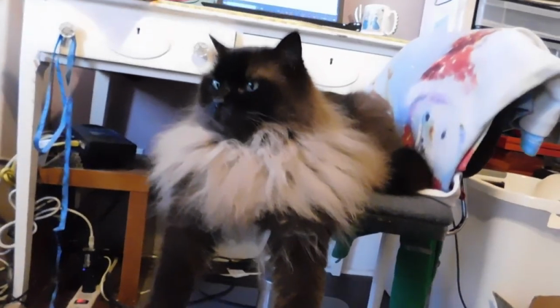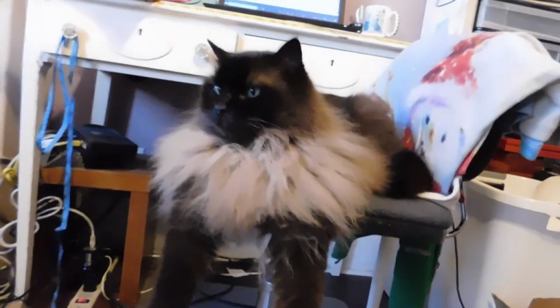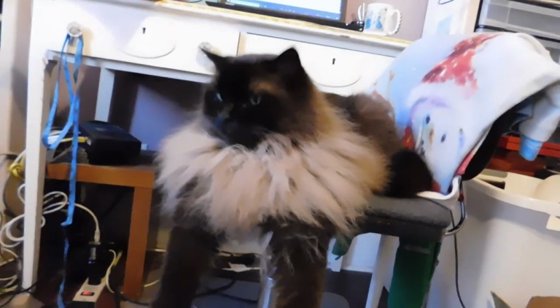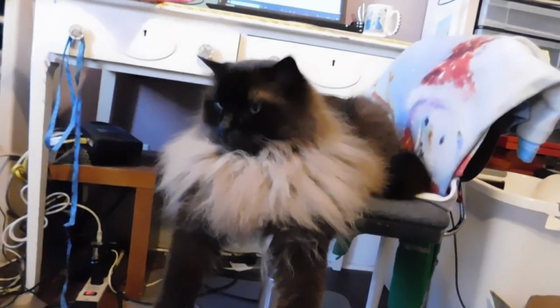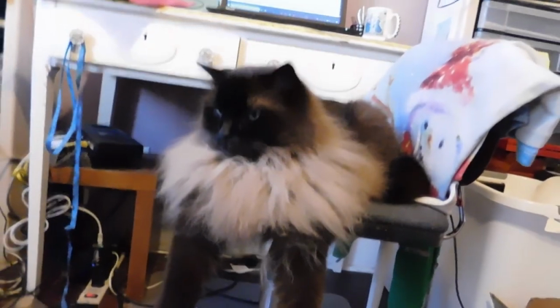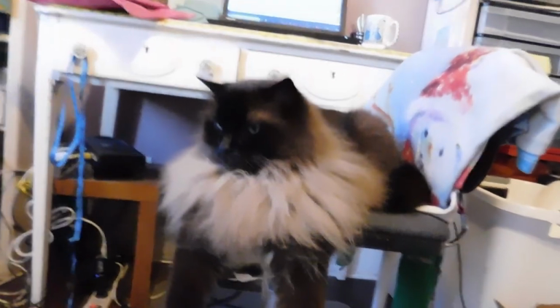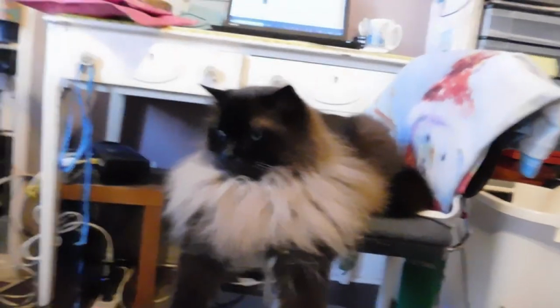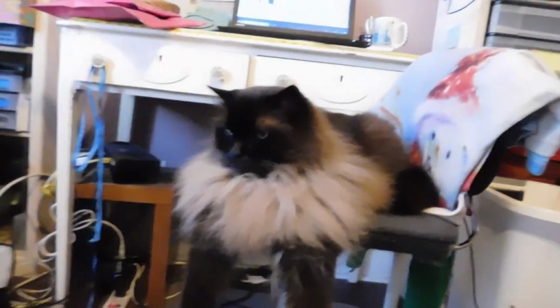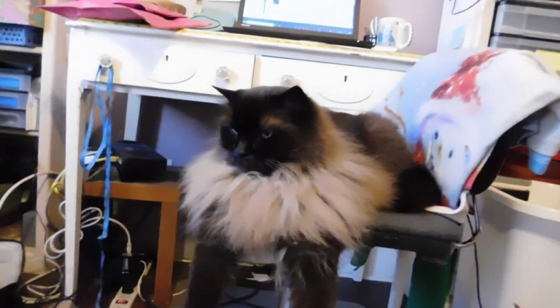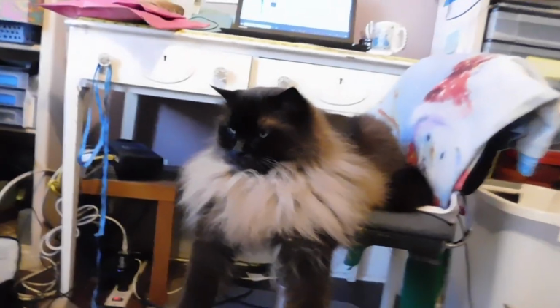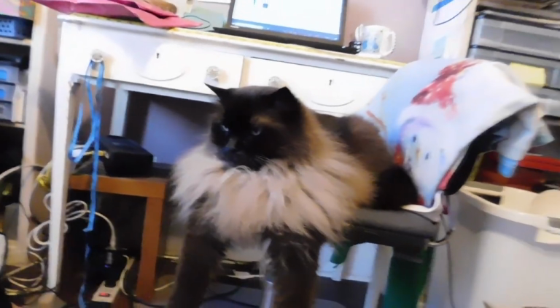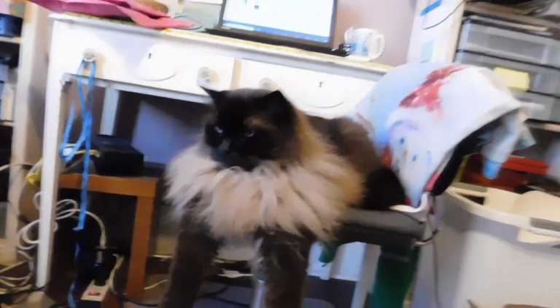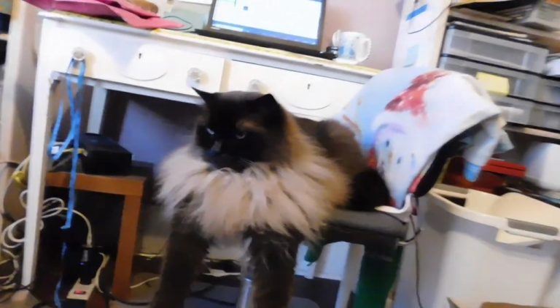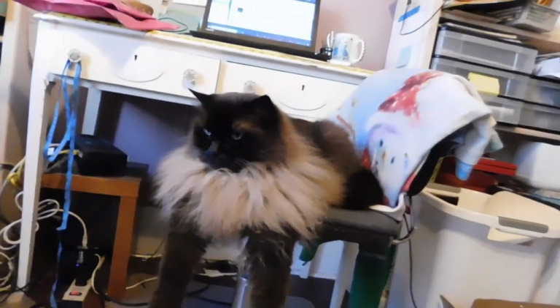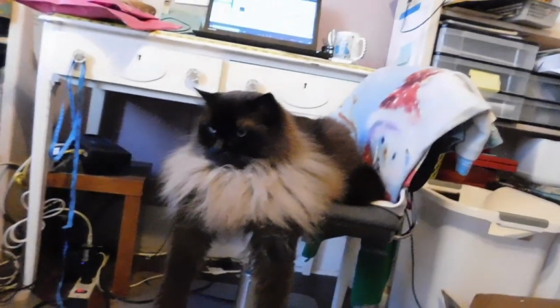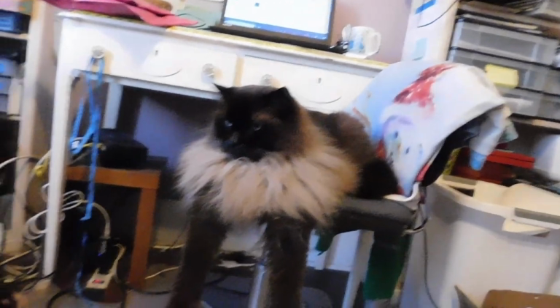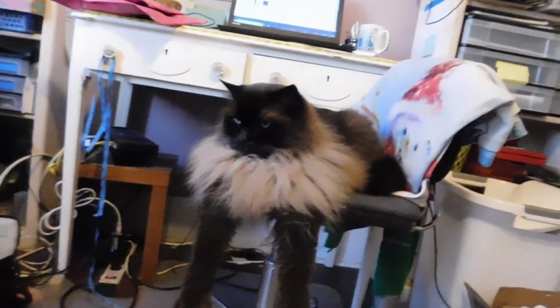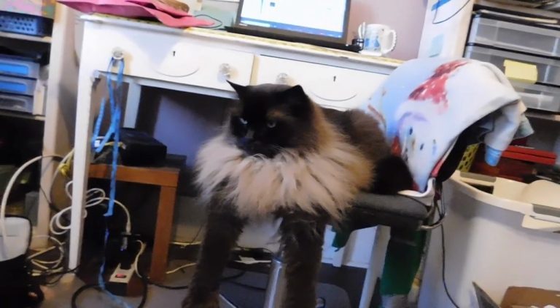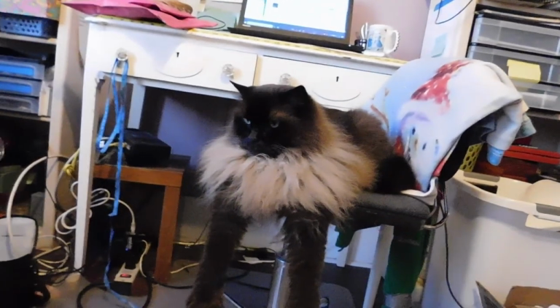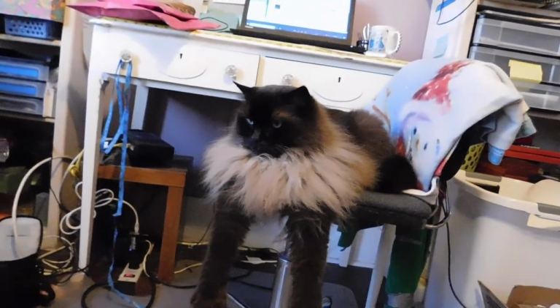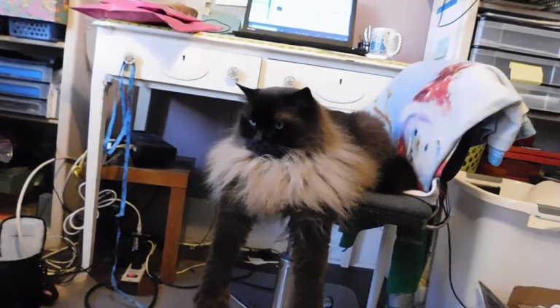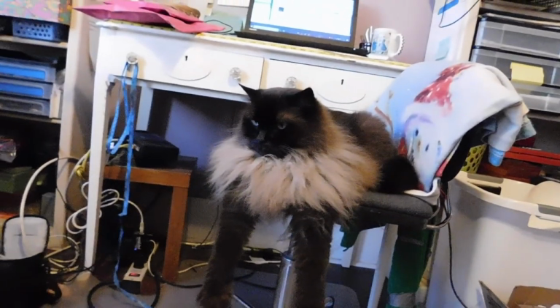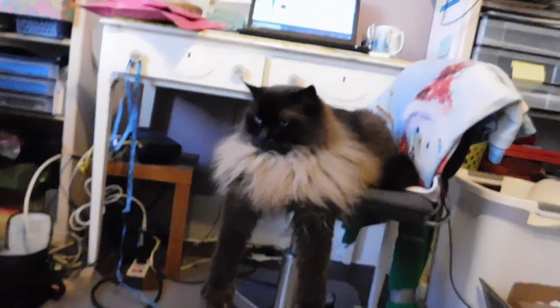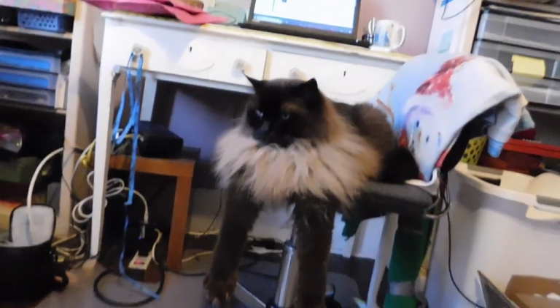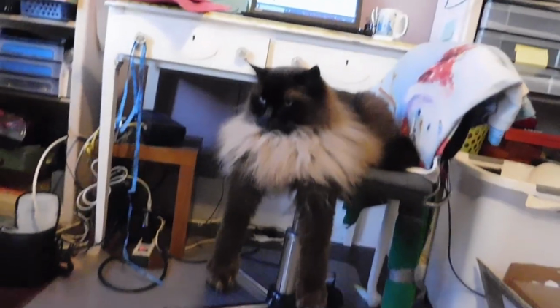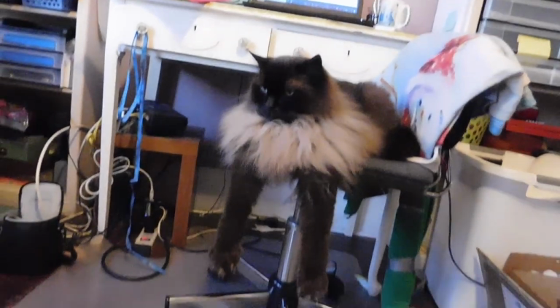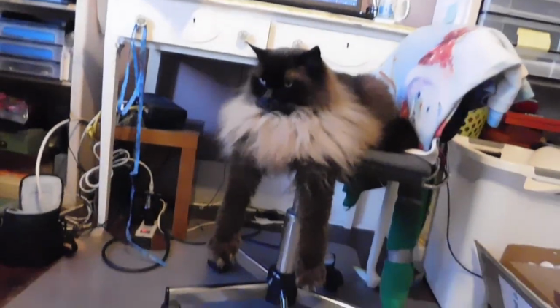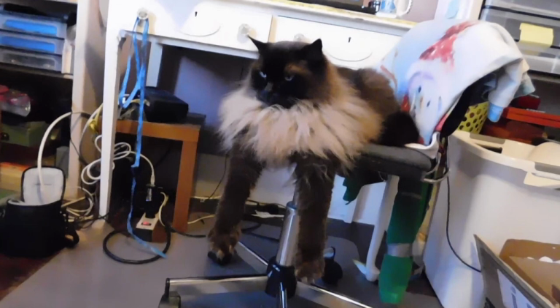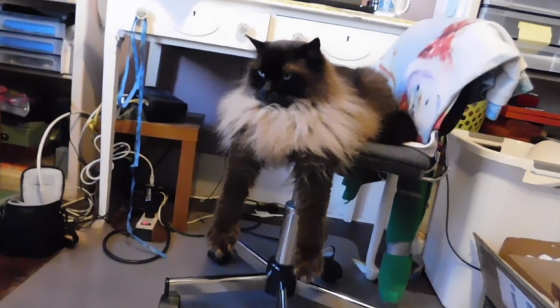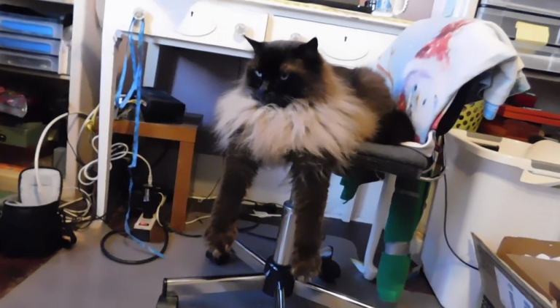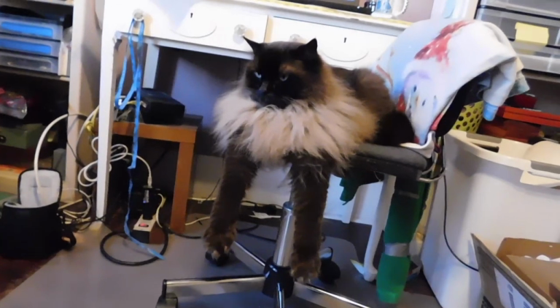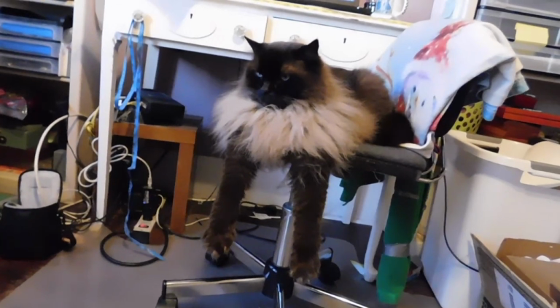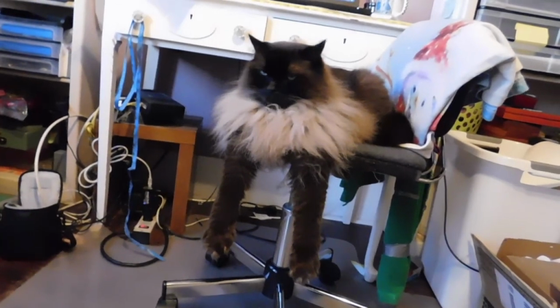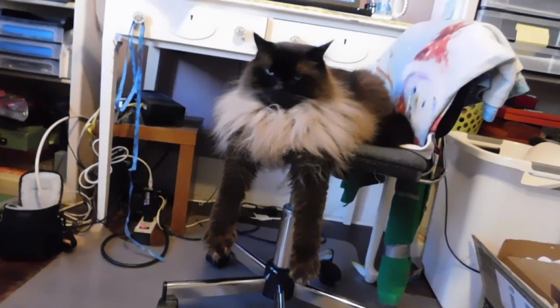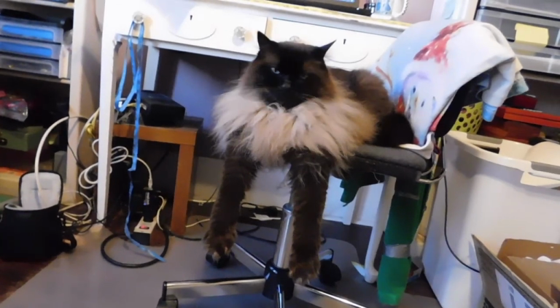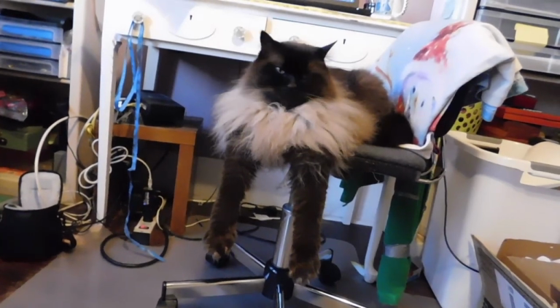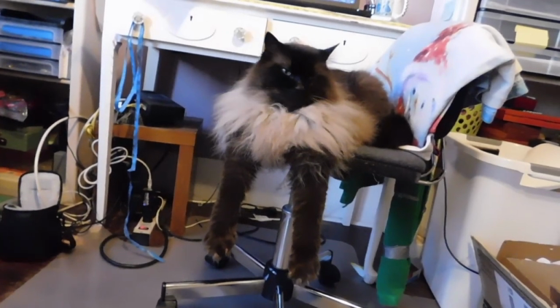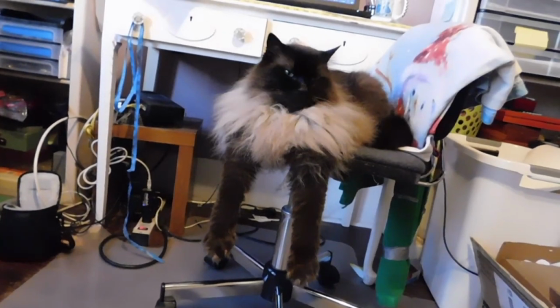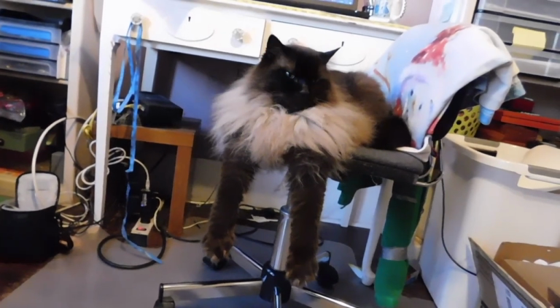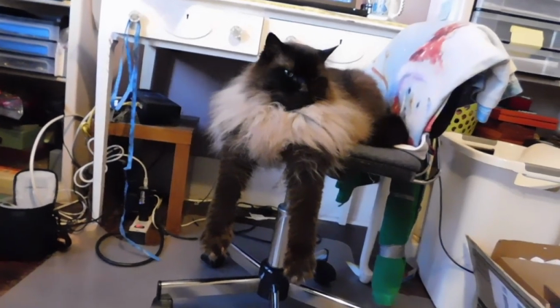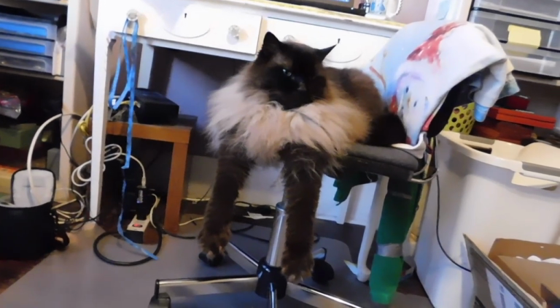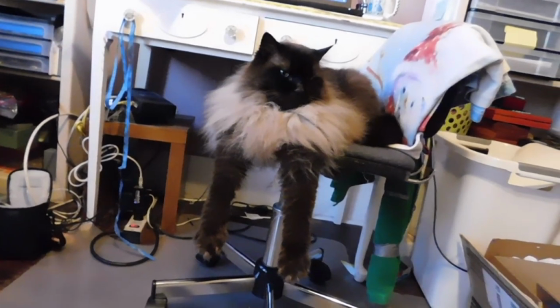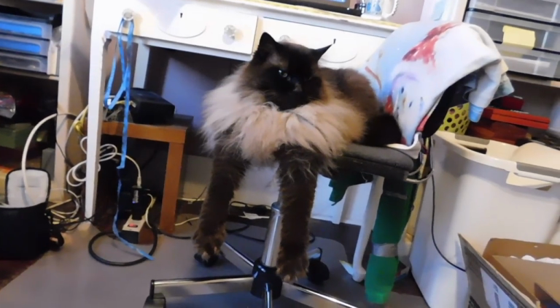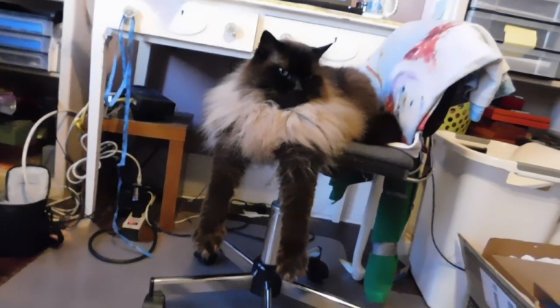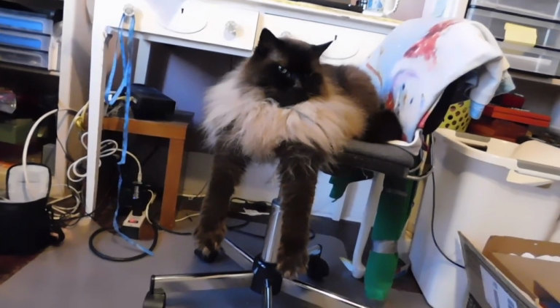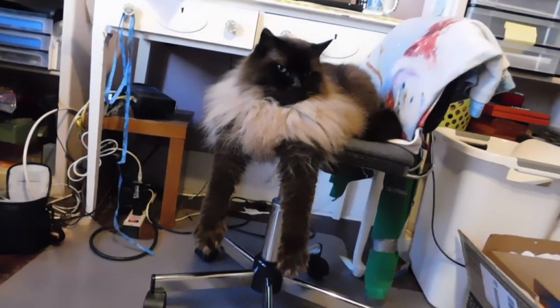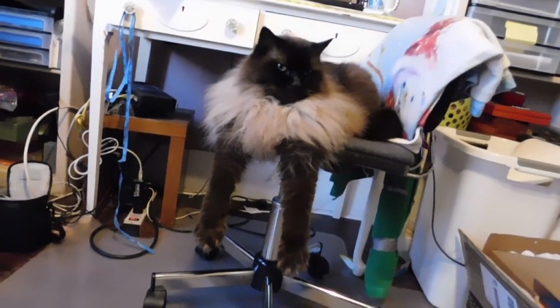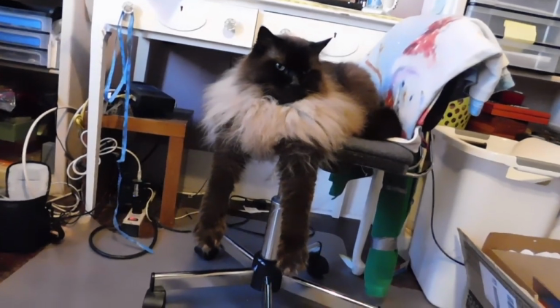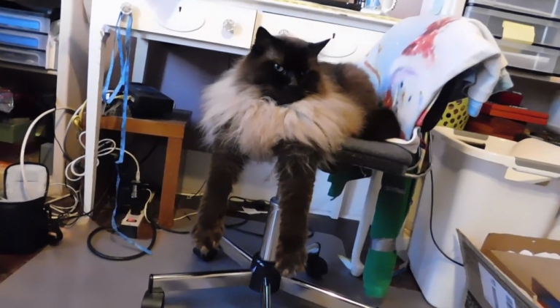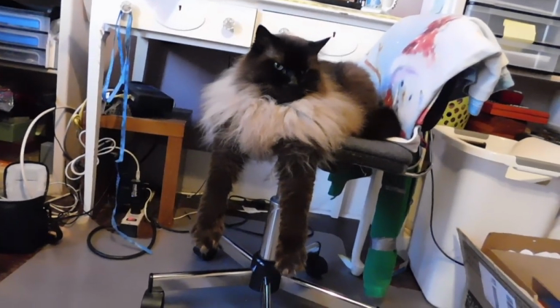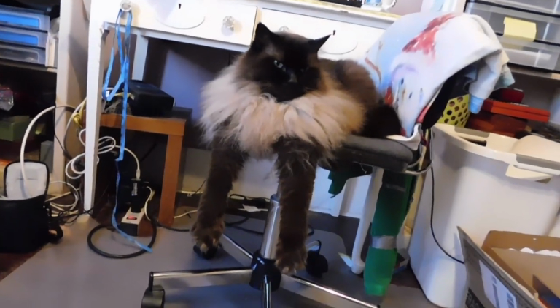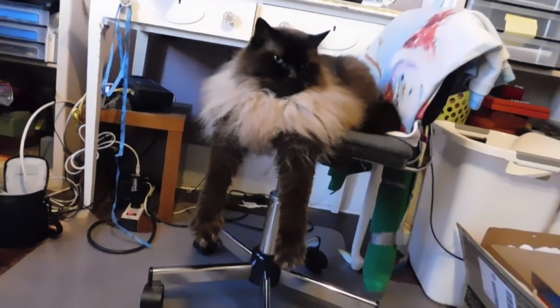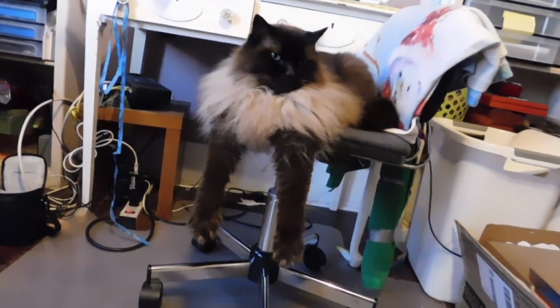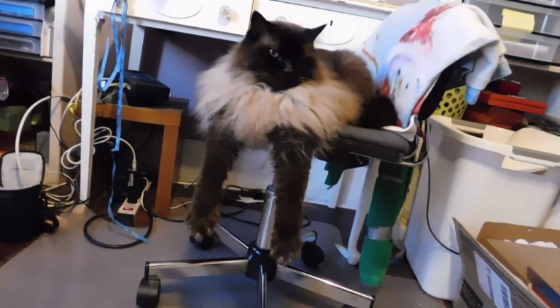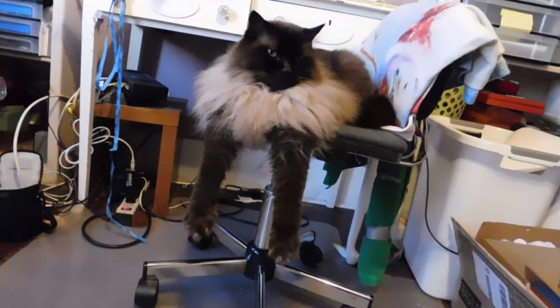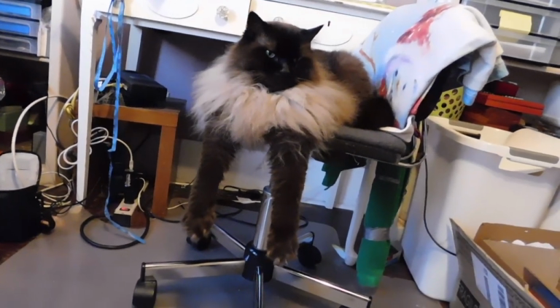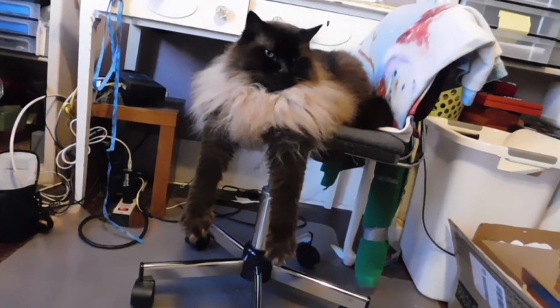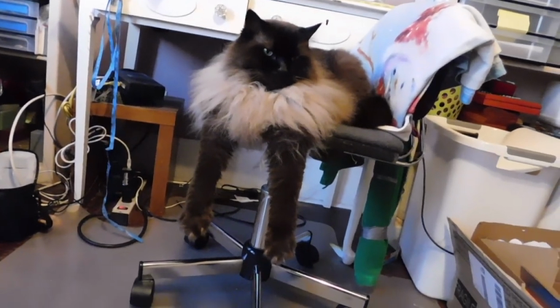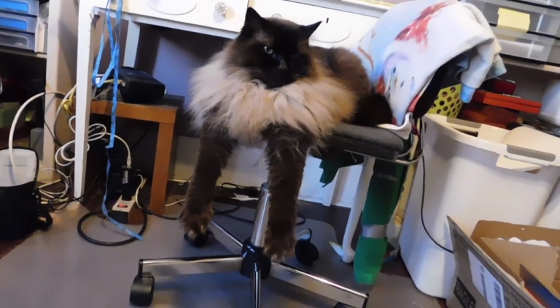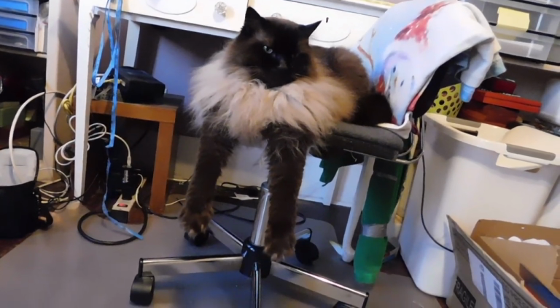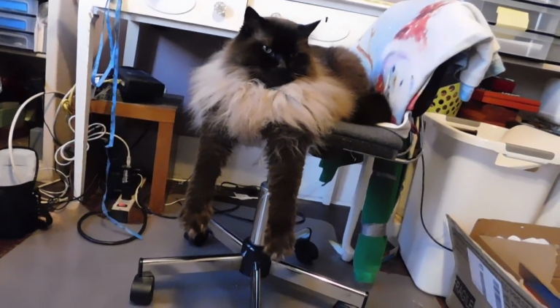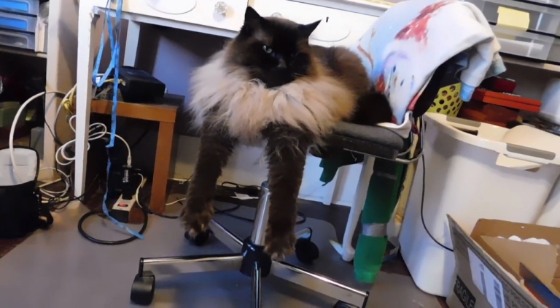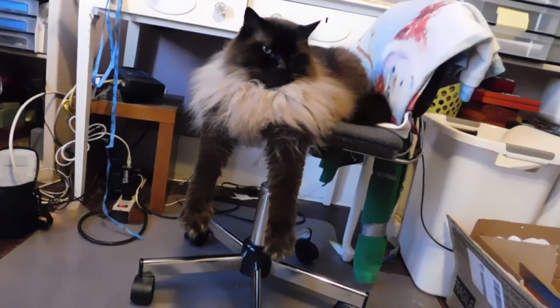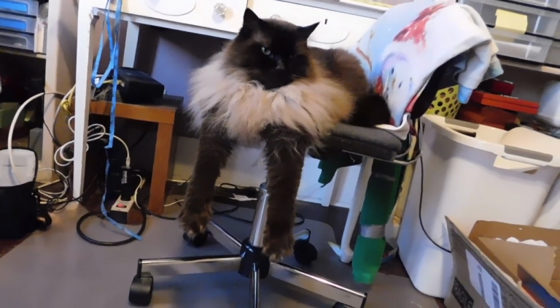This is how my cat likes to sleep — look at her feet. She's so silly.